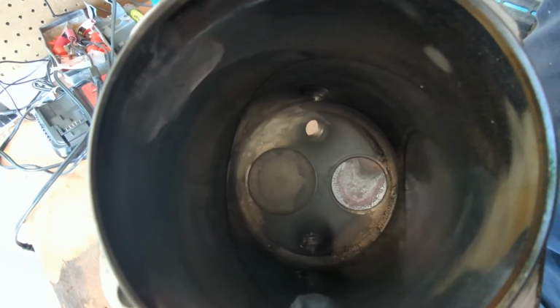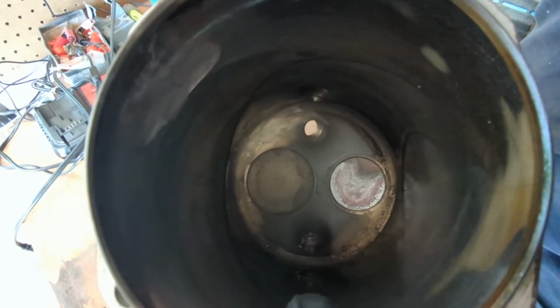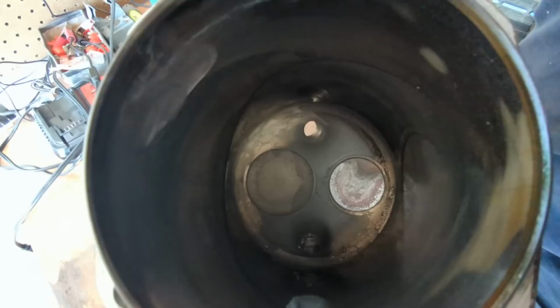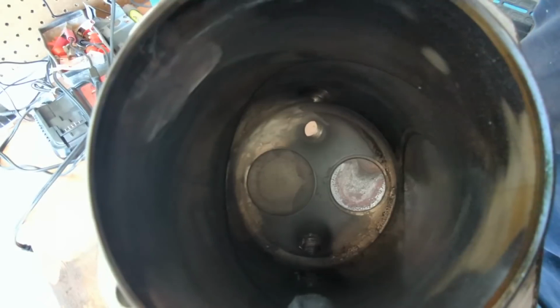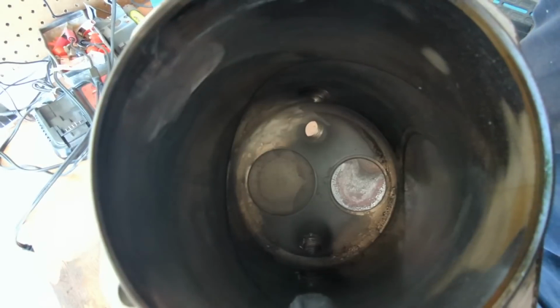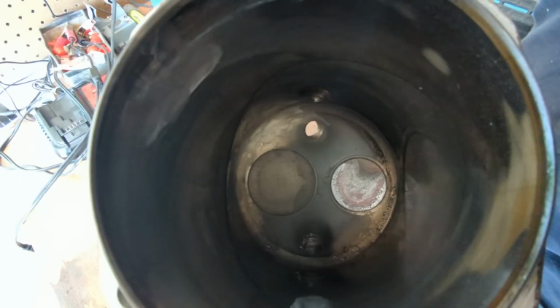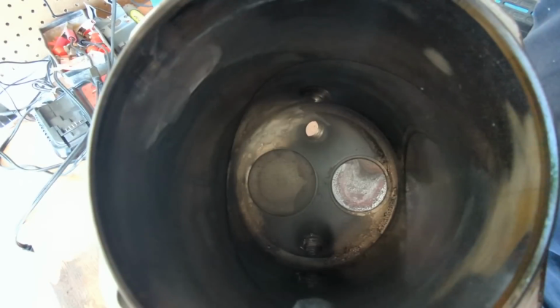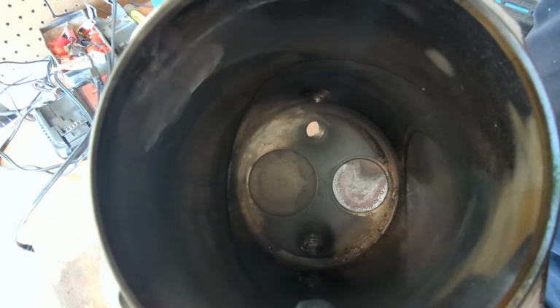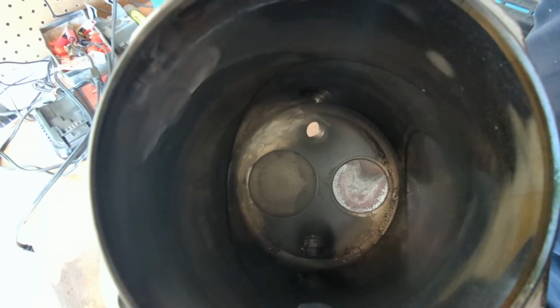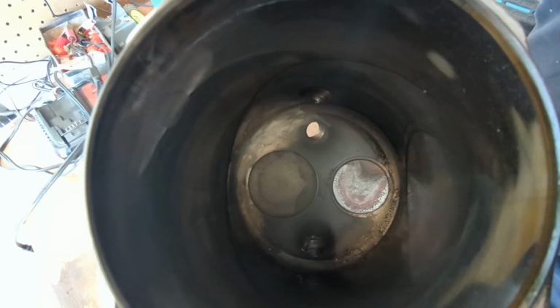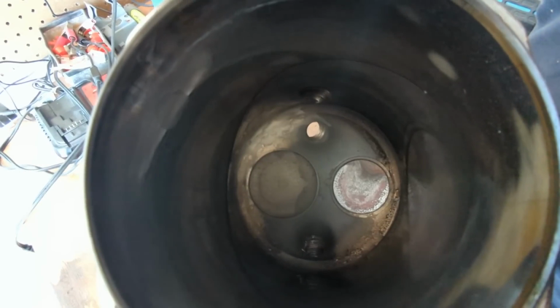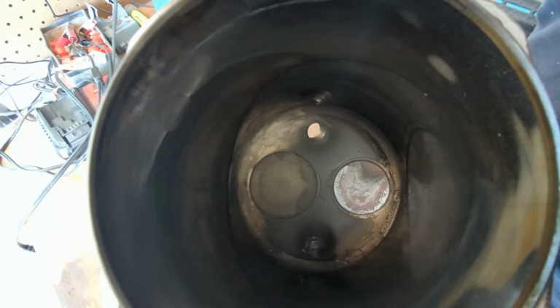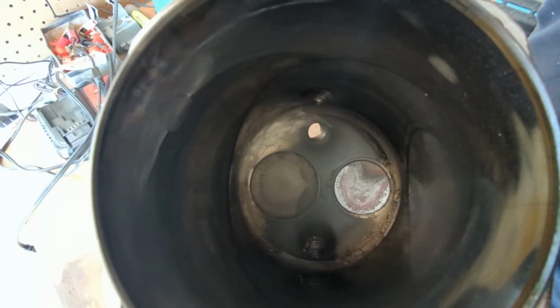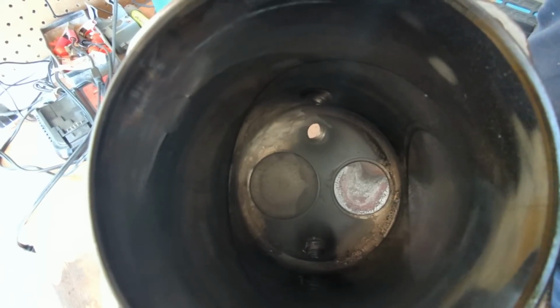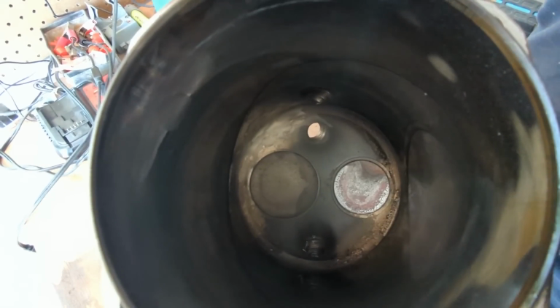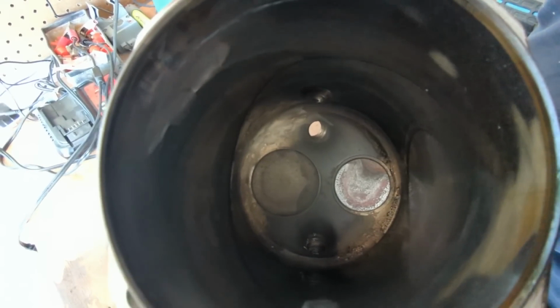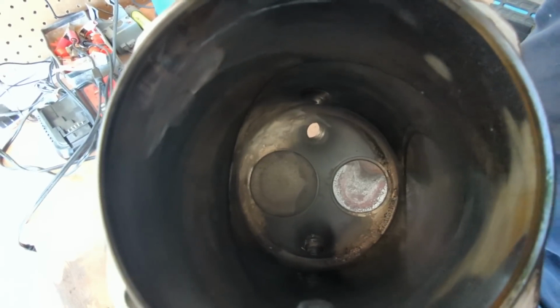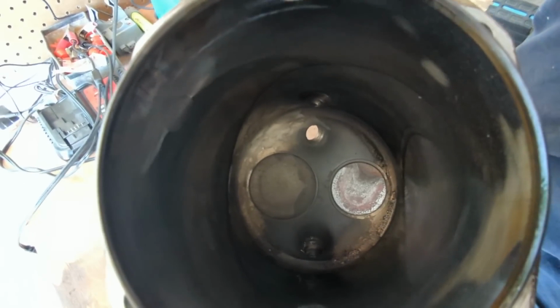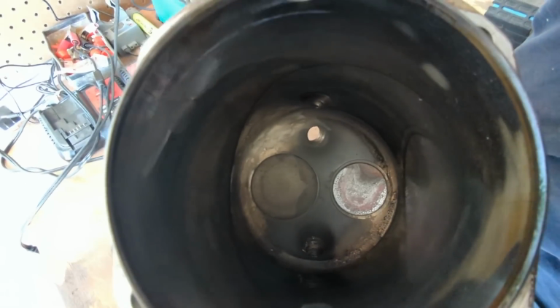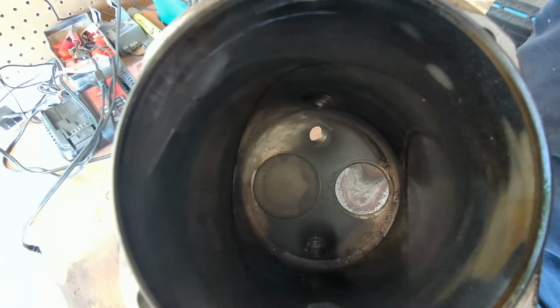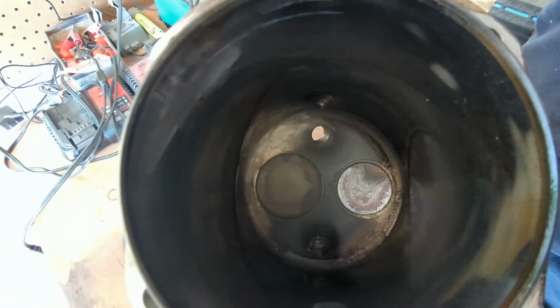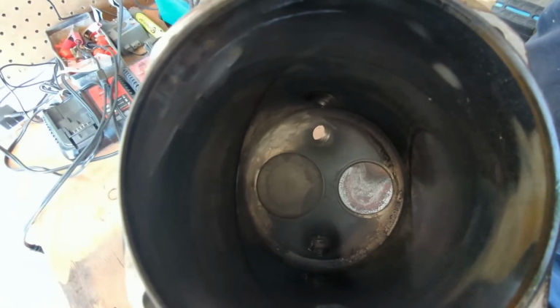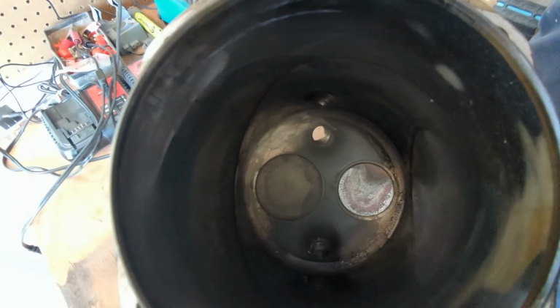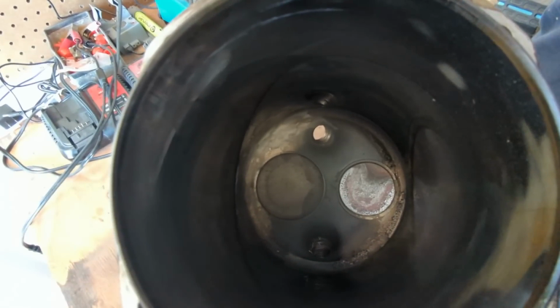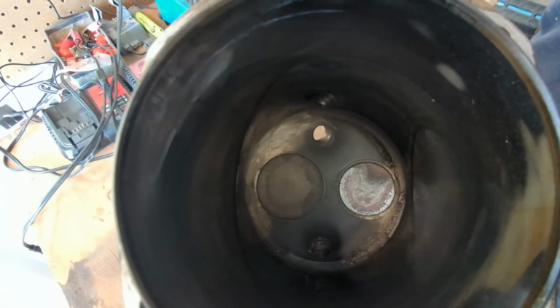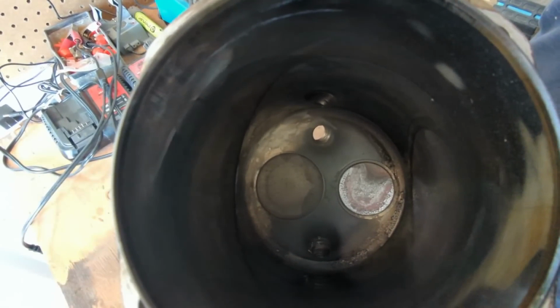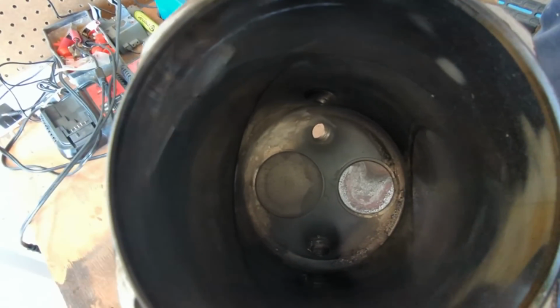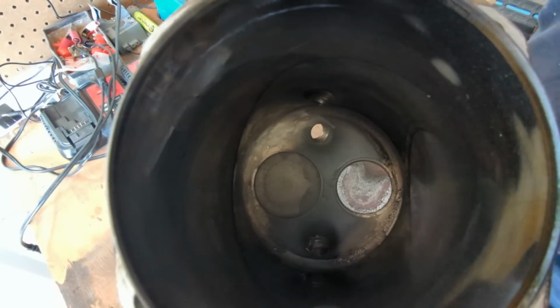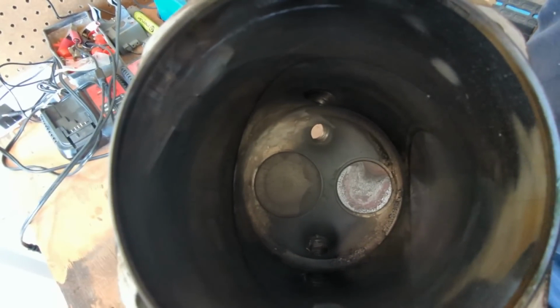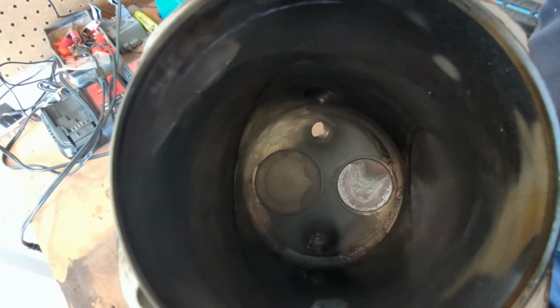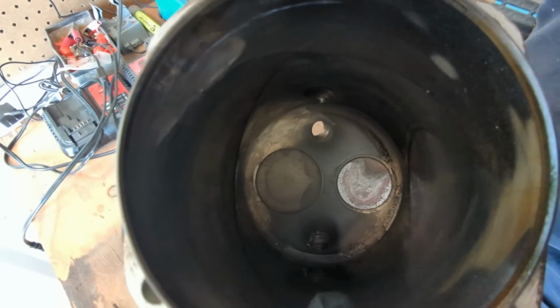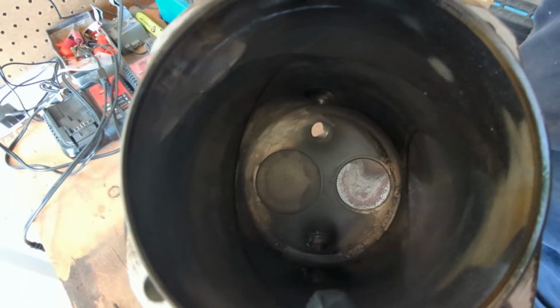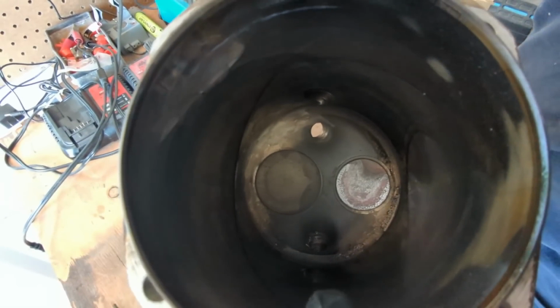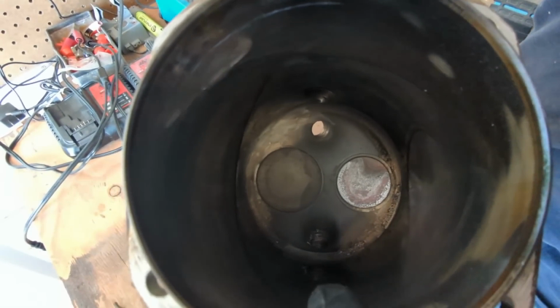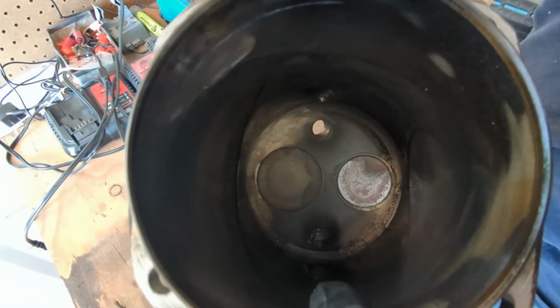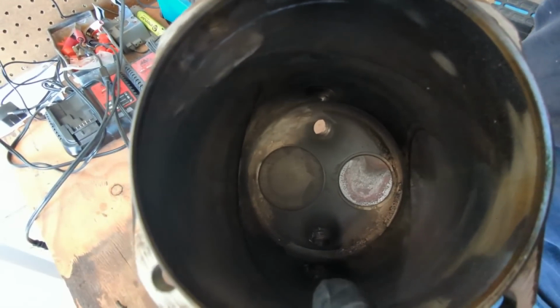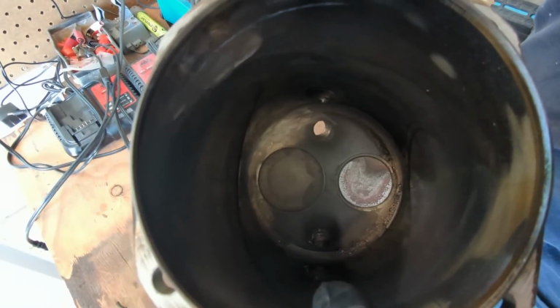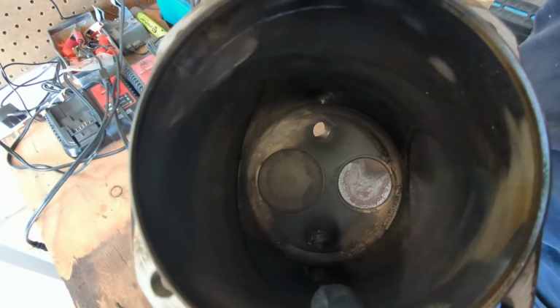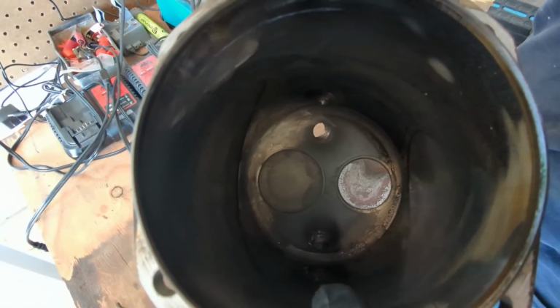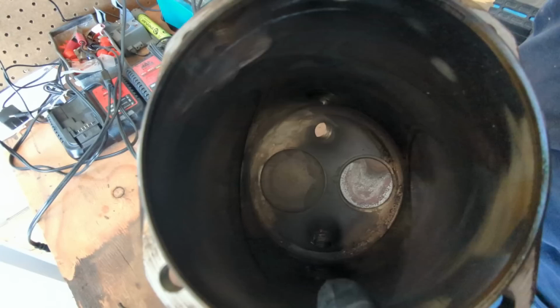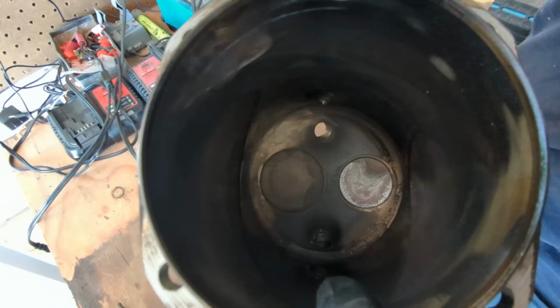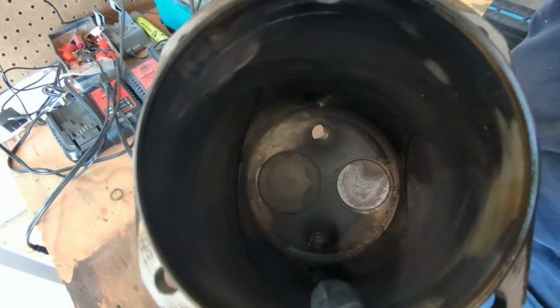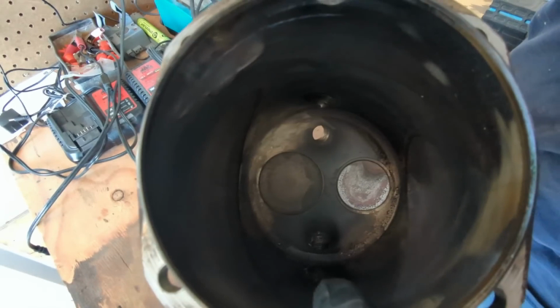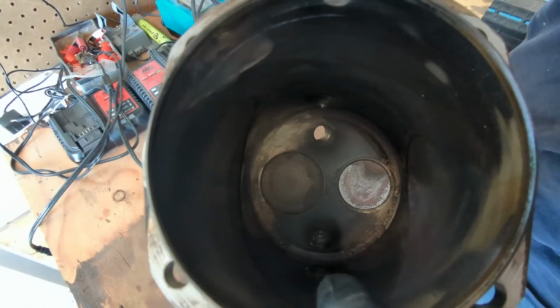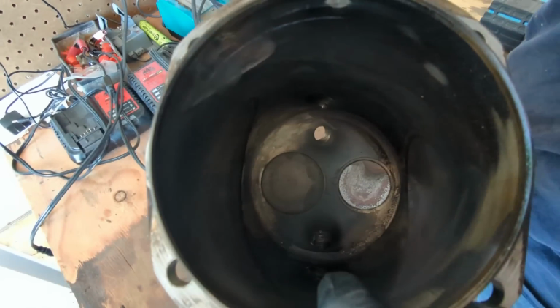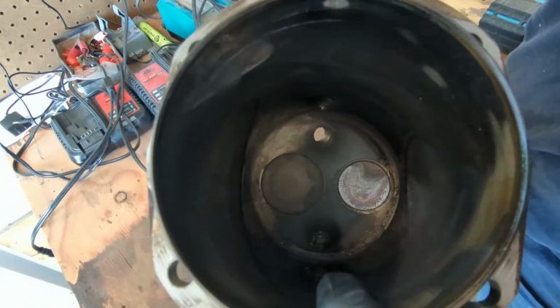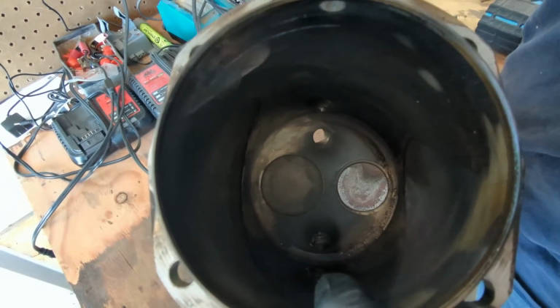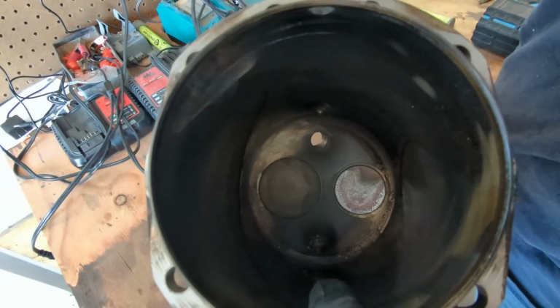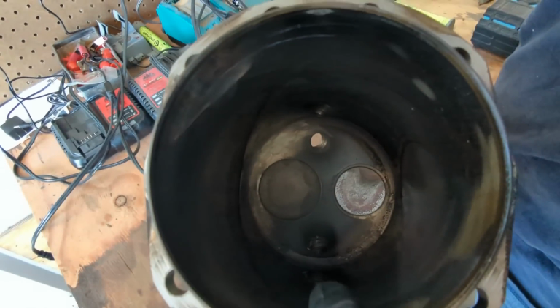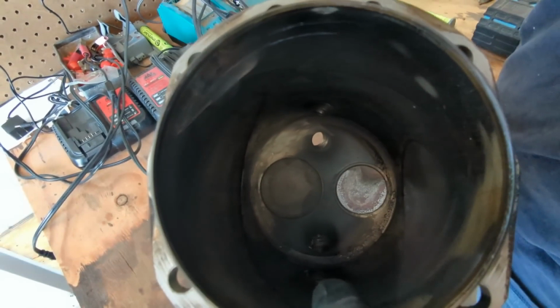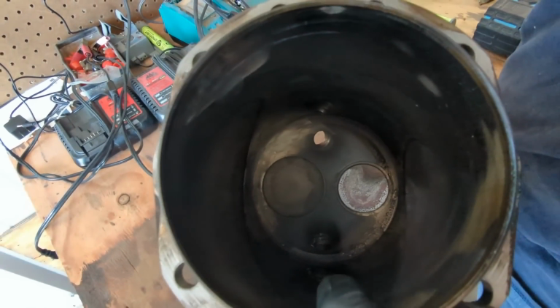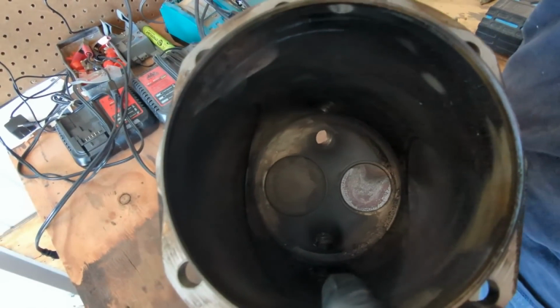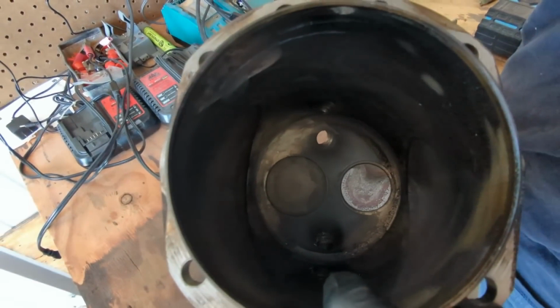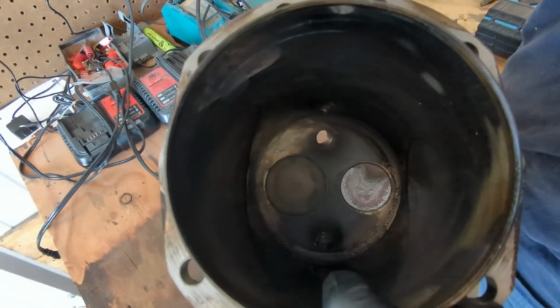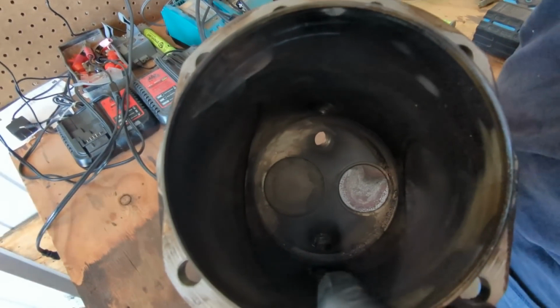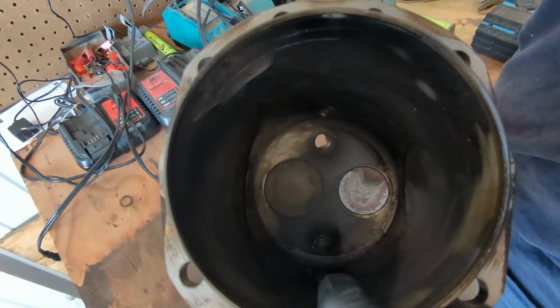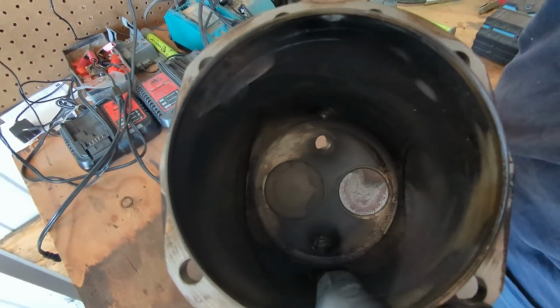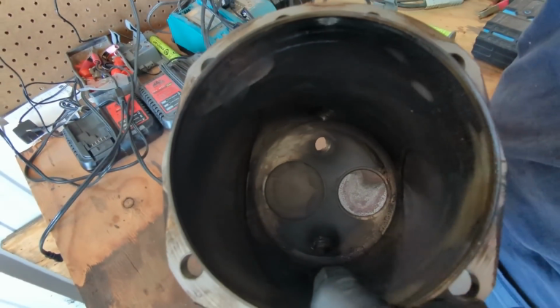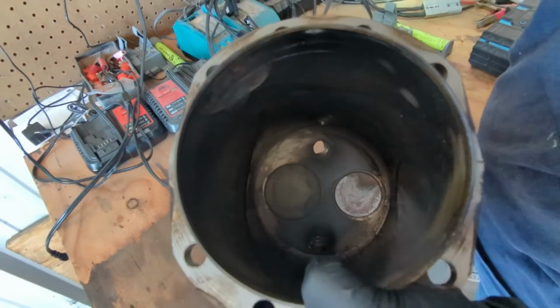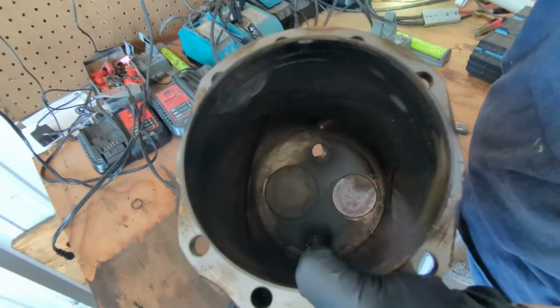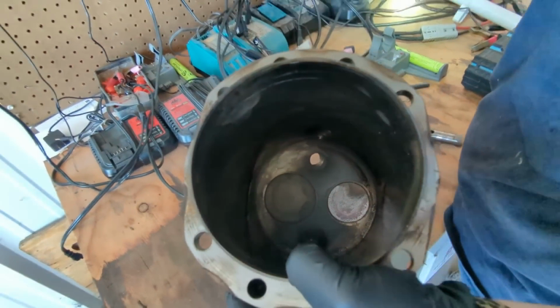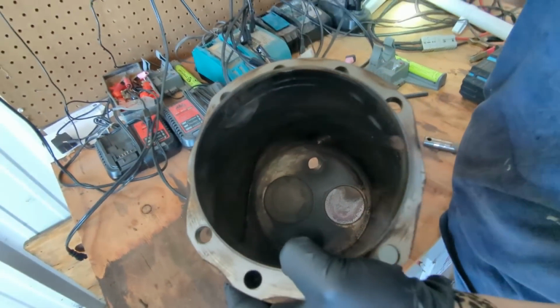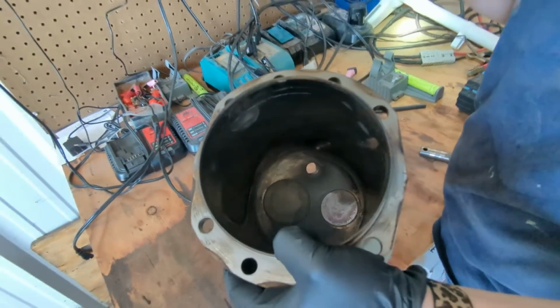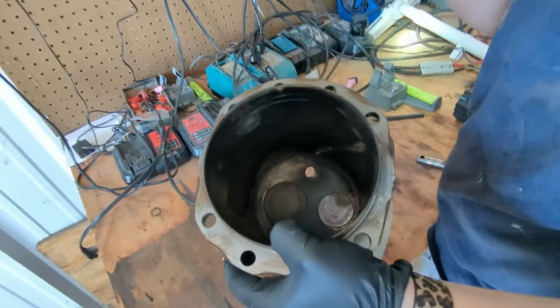And the one side, the one edge of it is irregularly shaped. So the small valve is the exhaust valve and that's the one that's burnt and it had low compression.